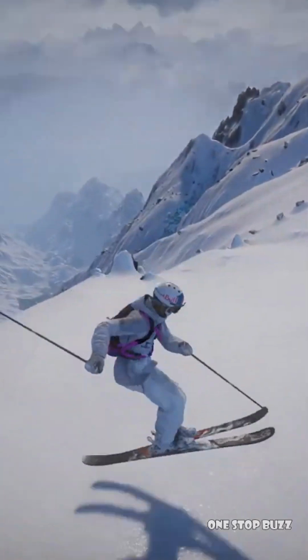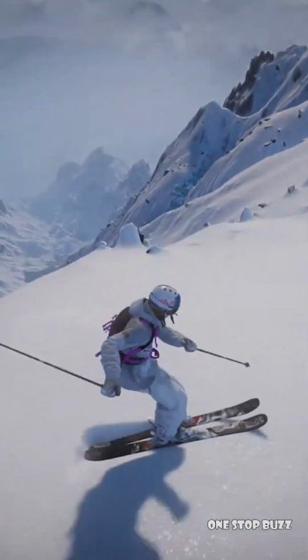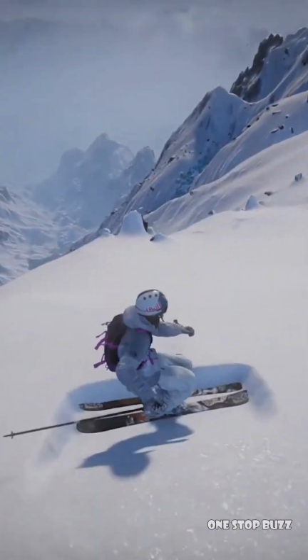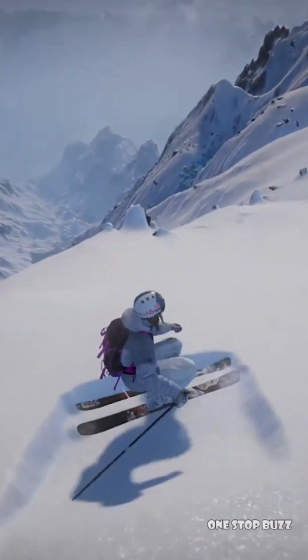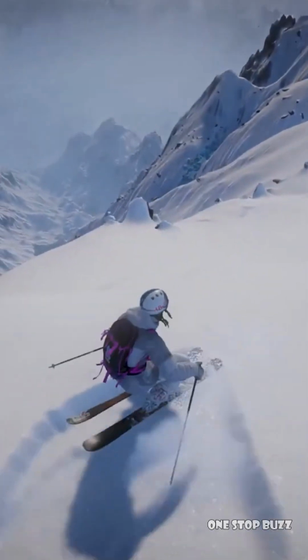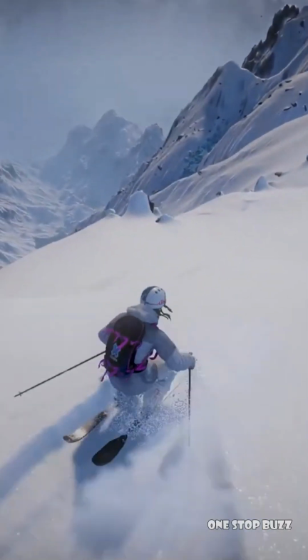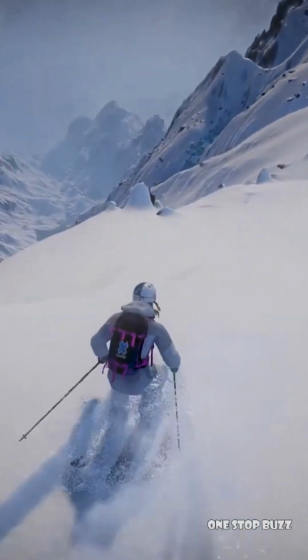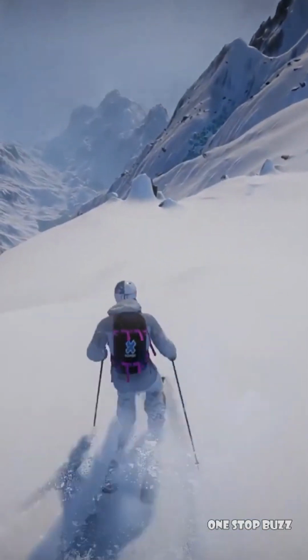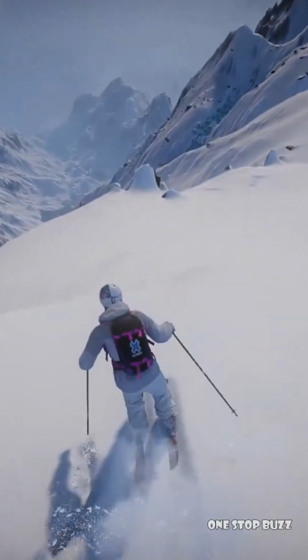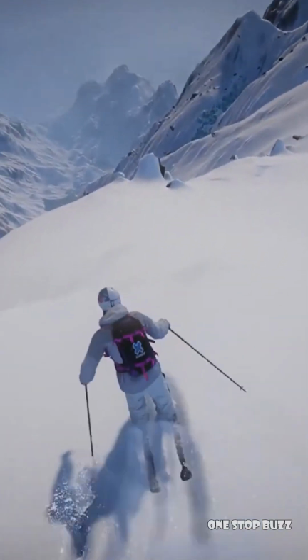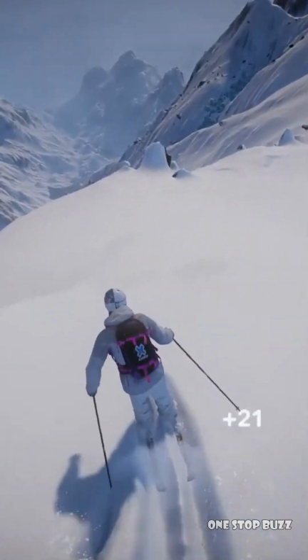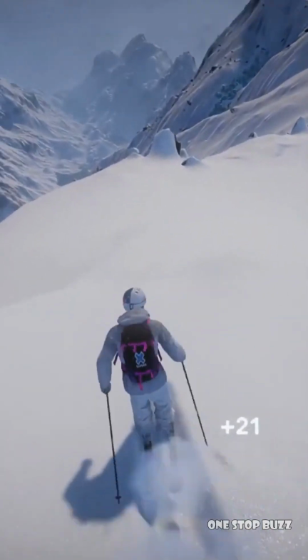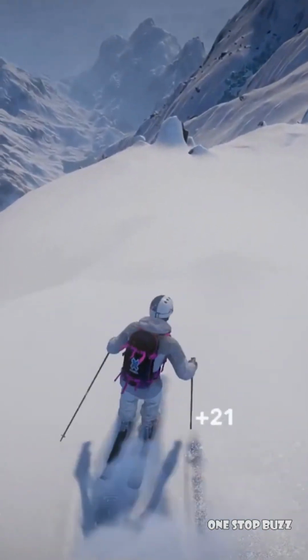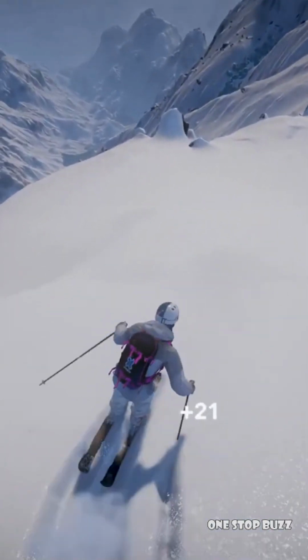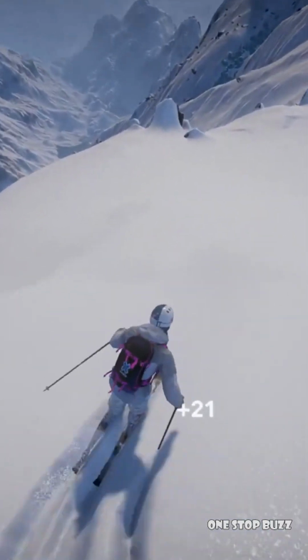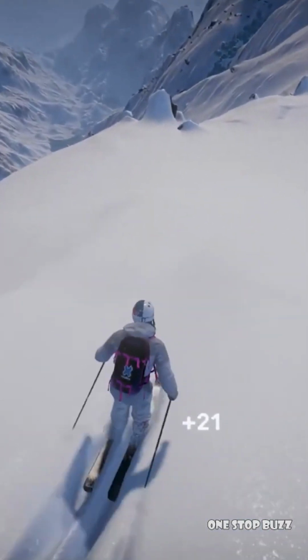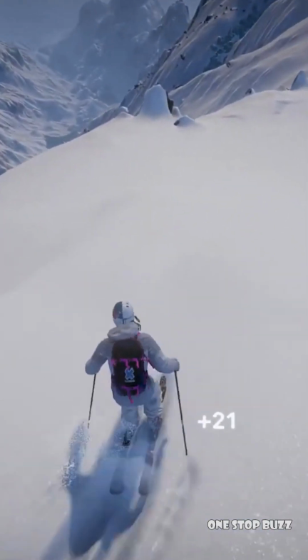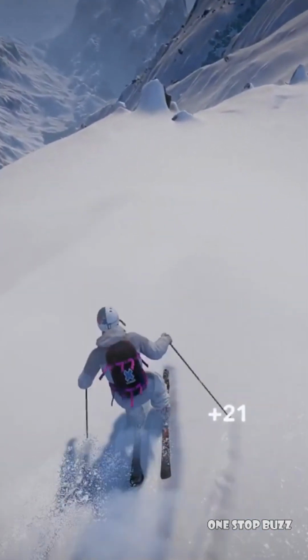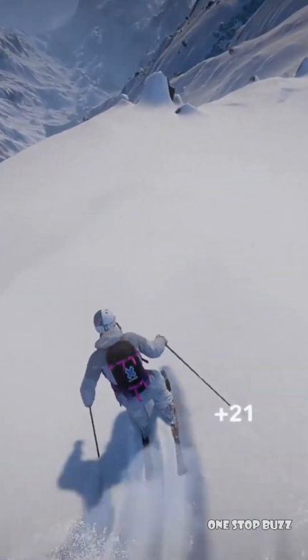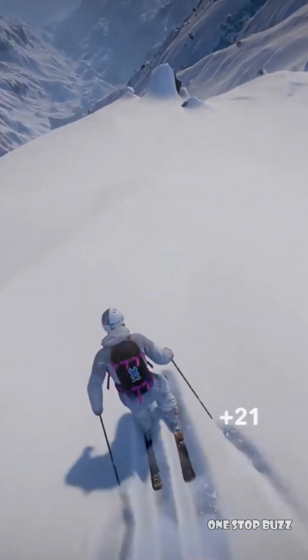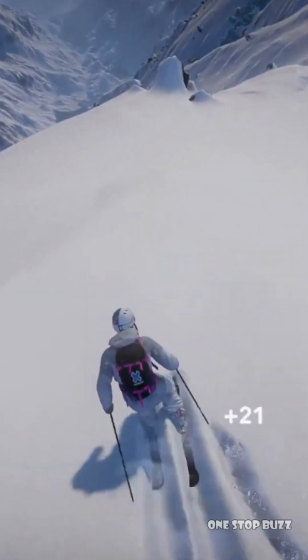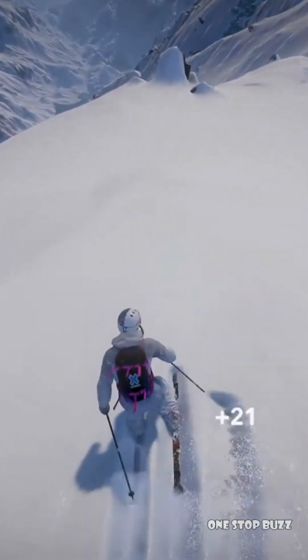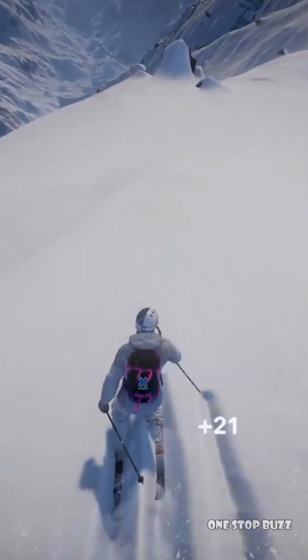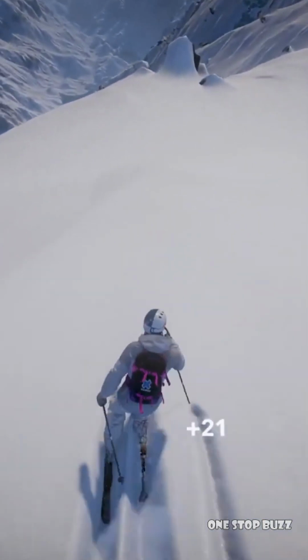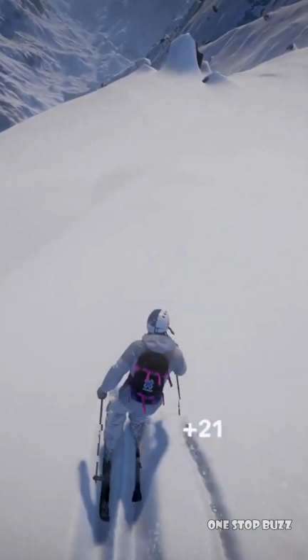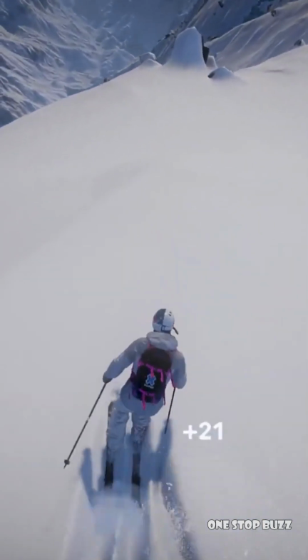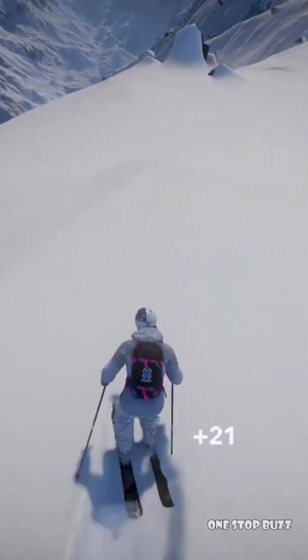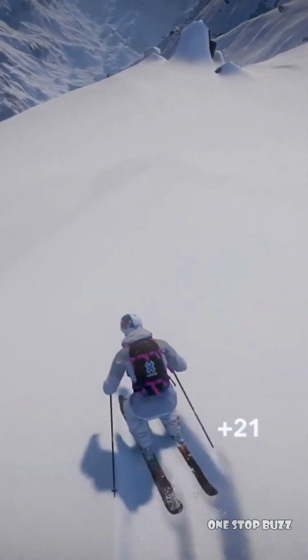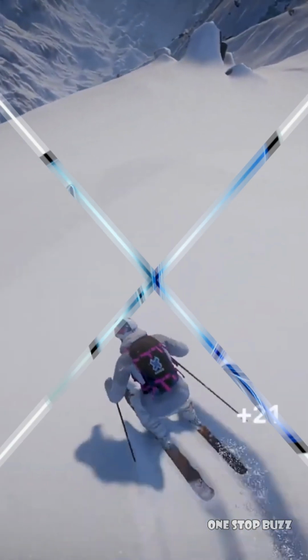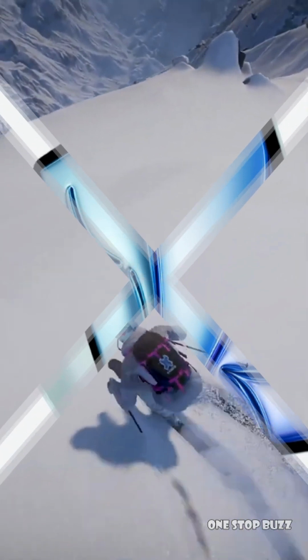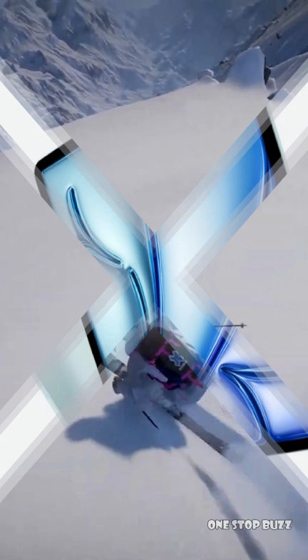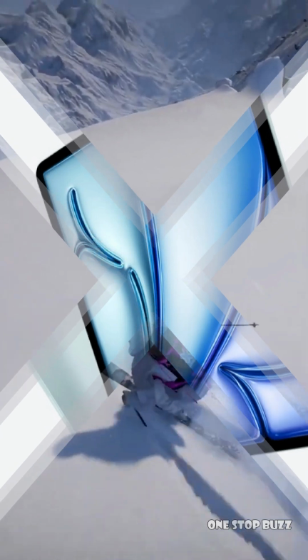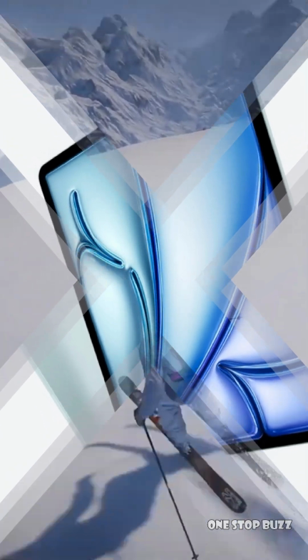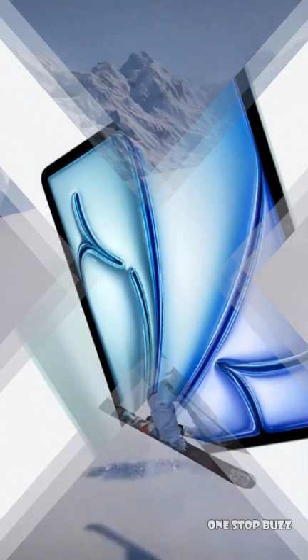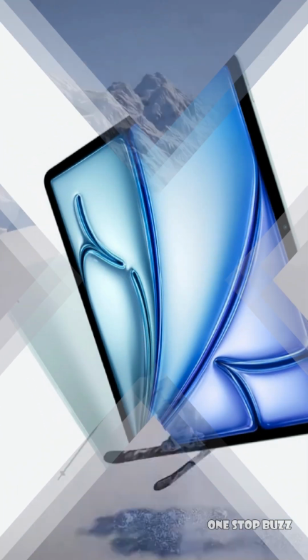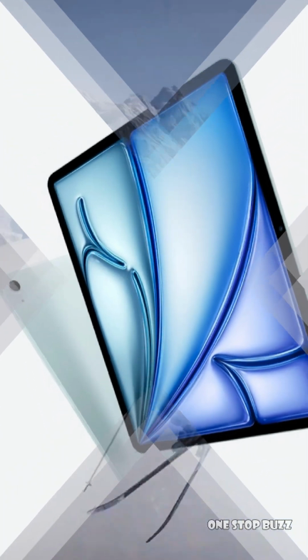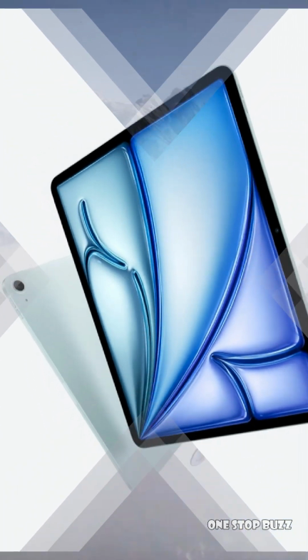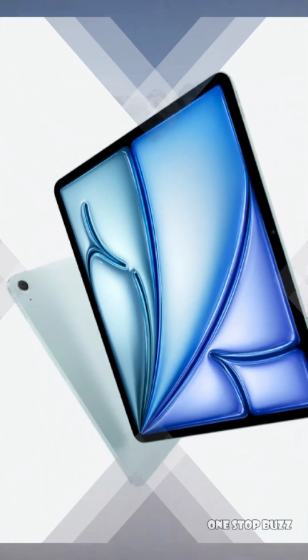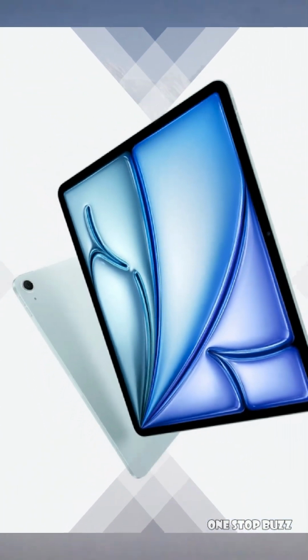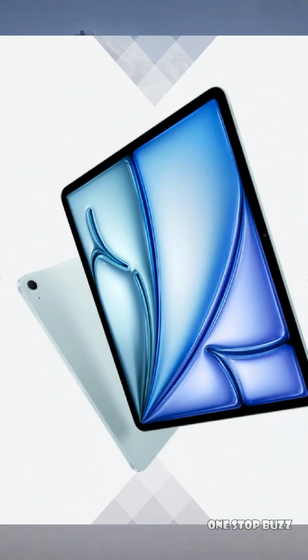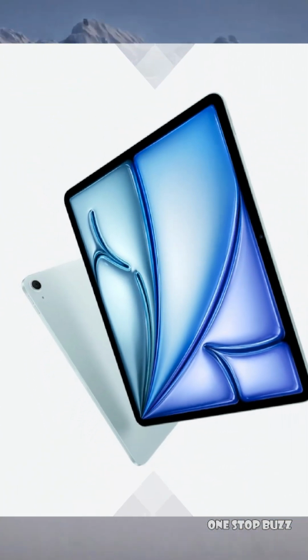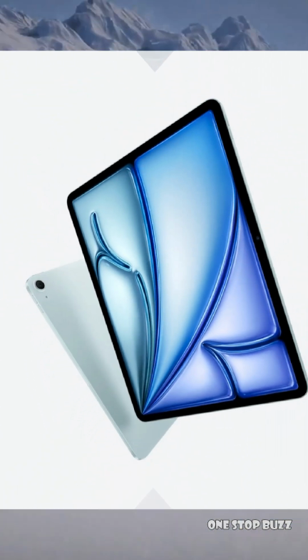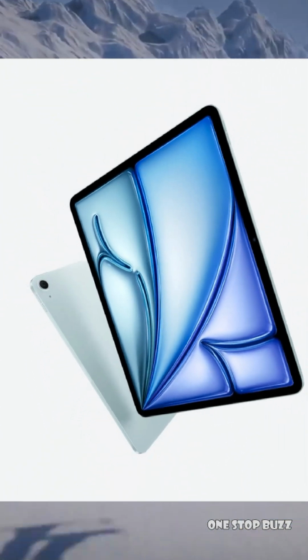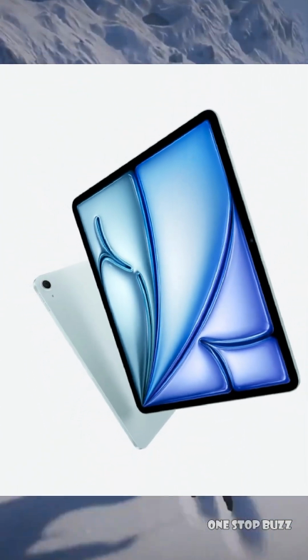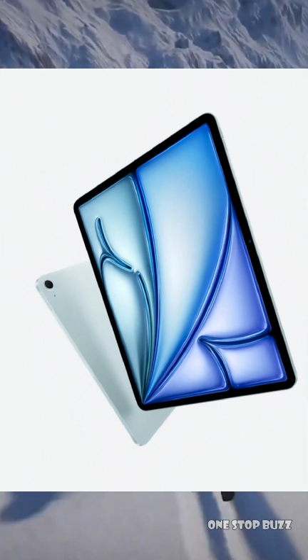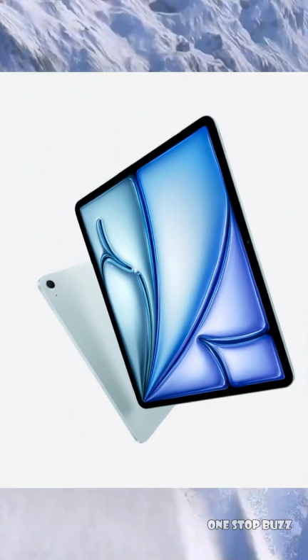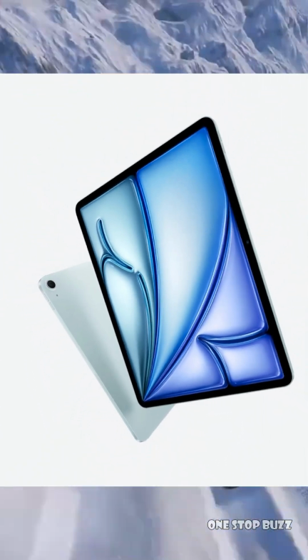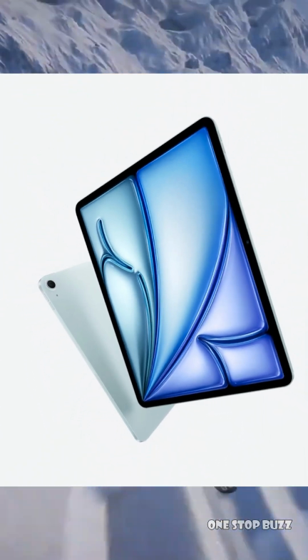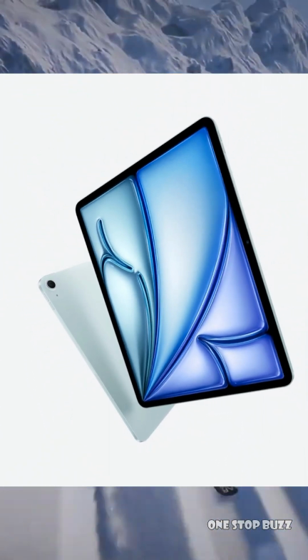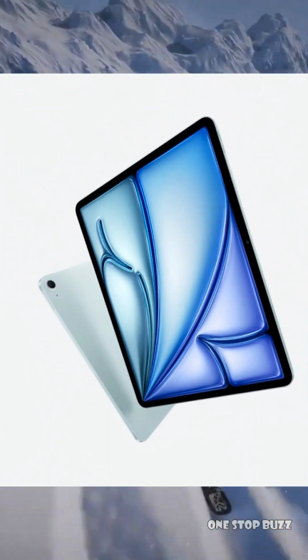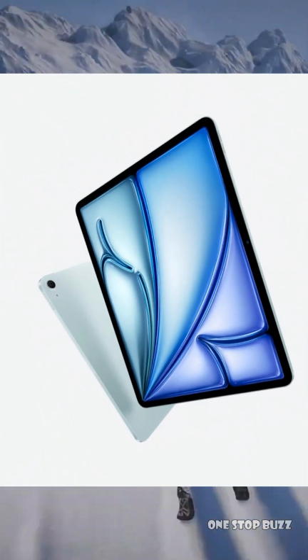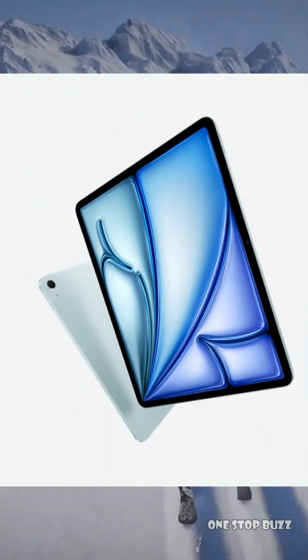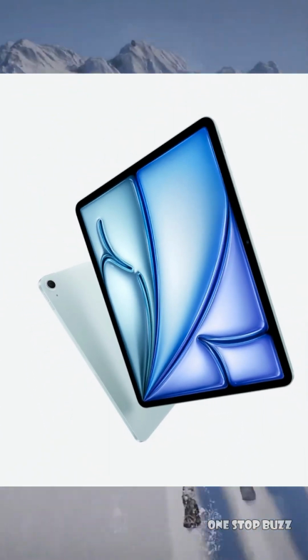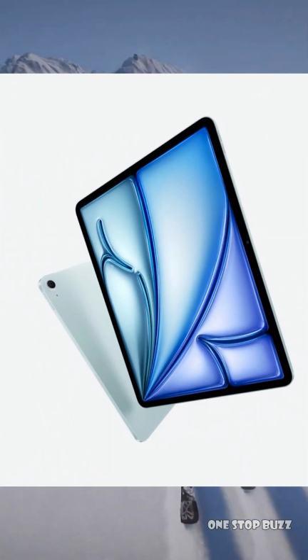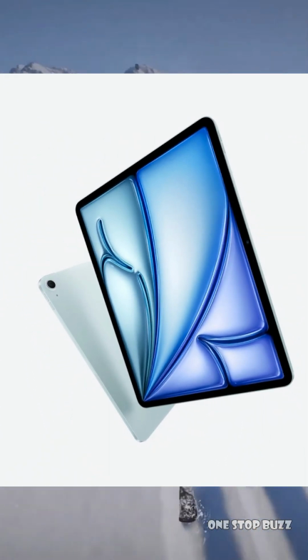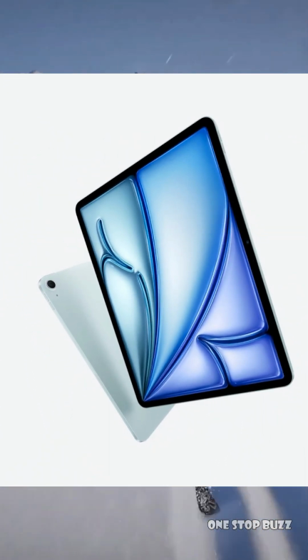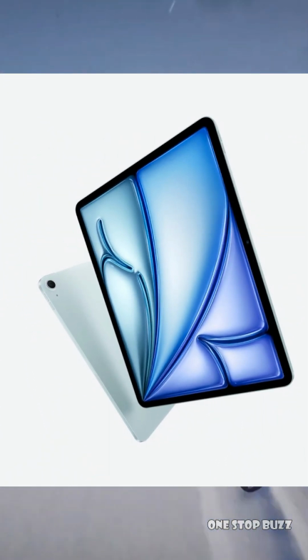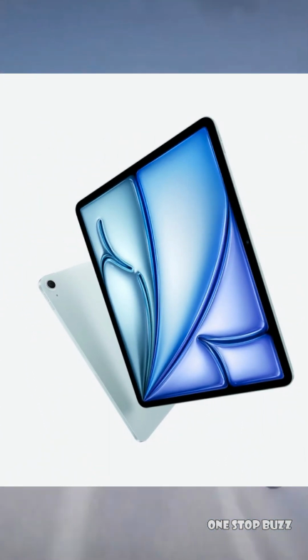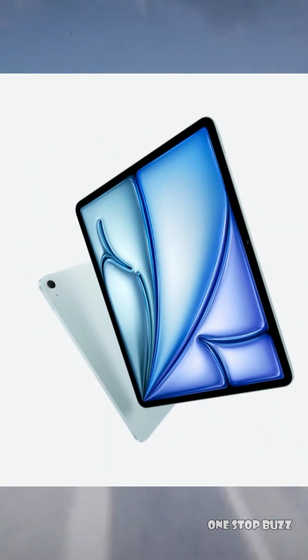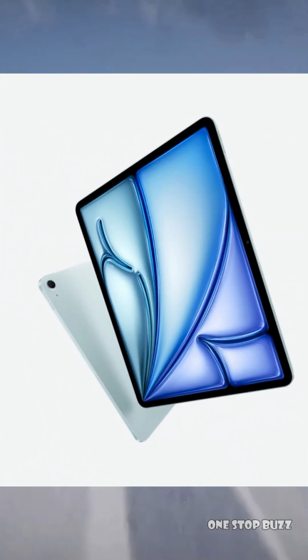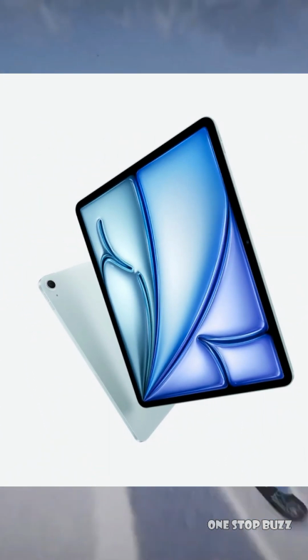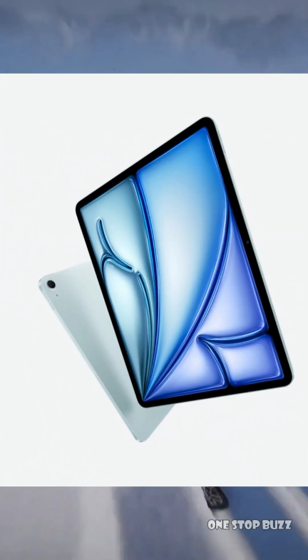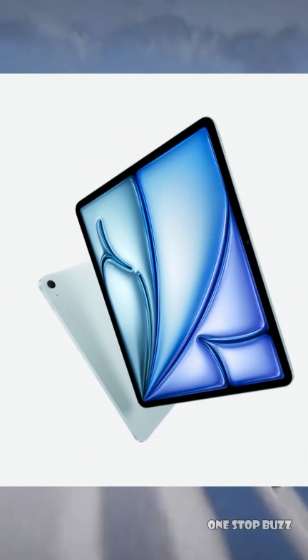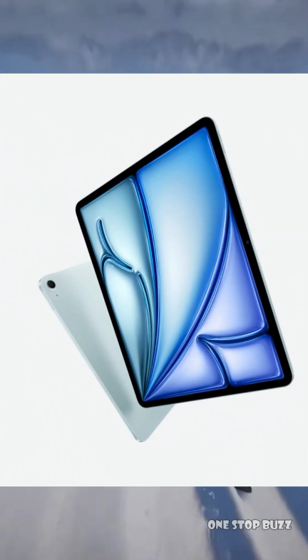Apple just dropped a new iPad Air, which is pretty cool and has their M3 chip inside. But the real buzz is around the iPad Pro.